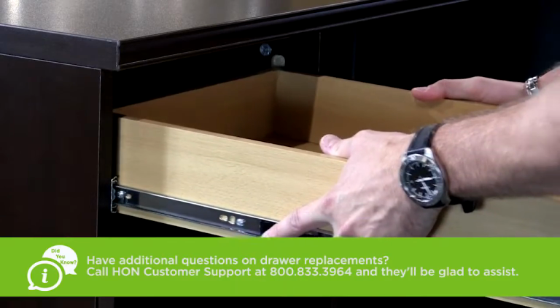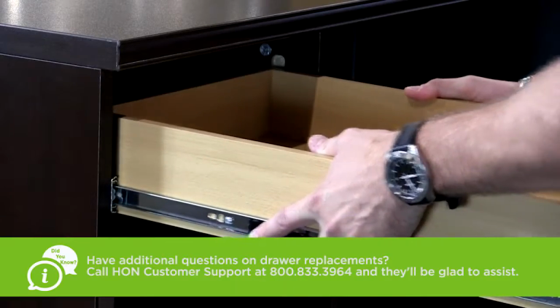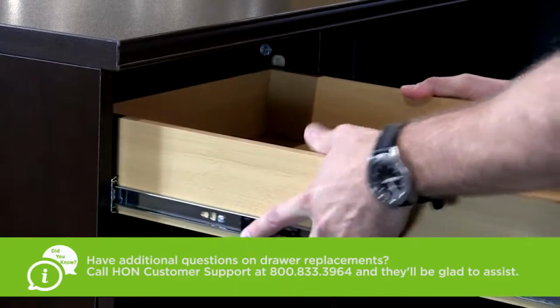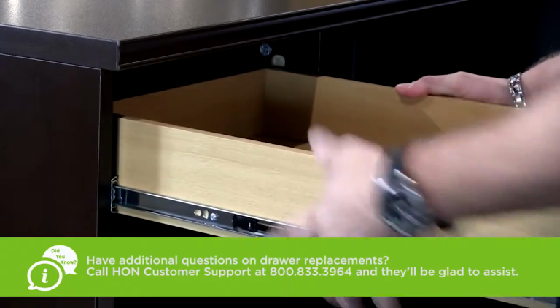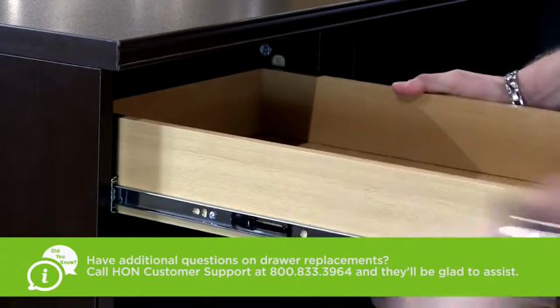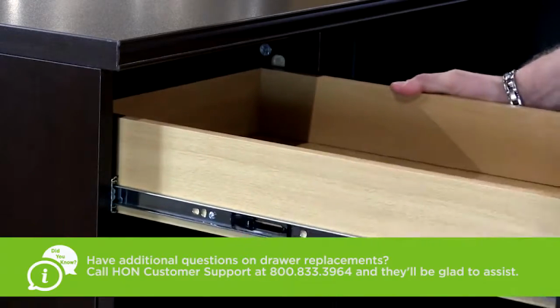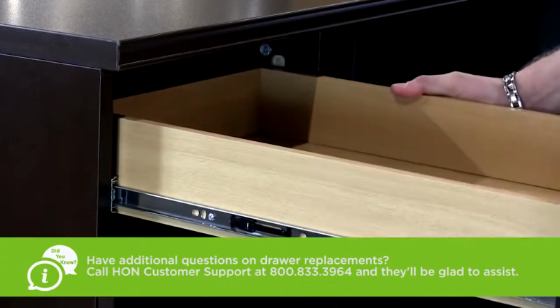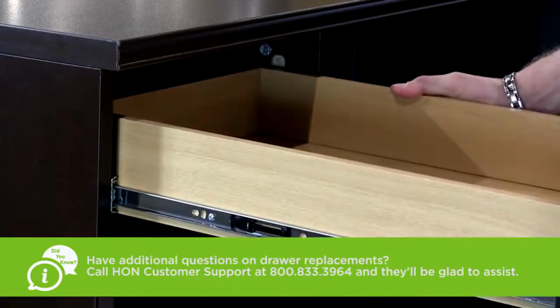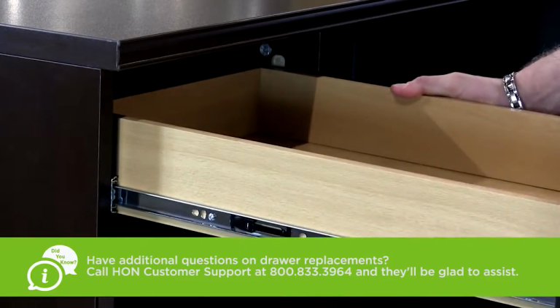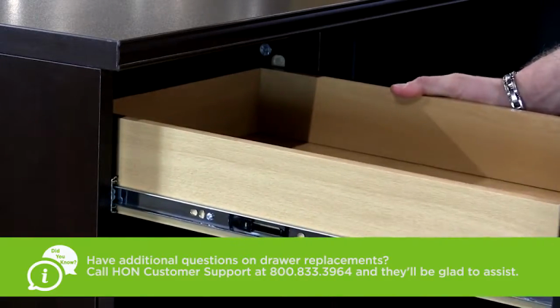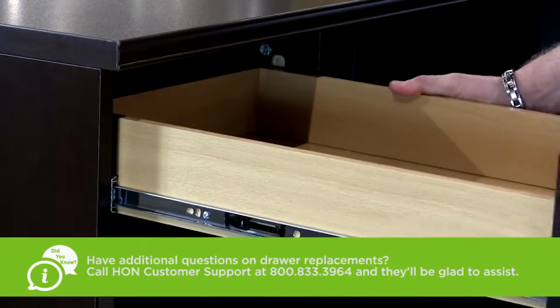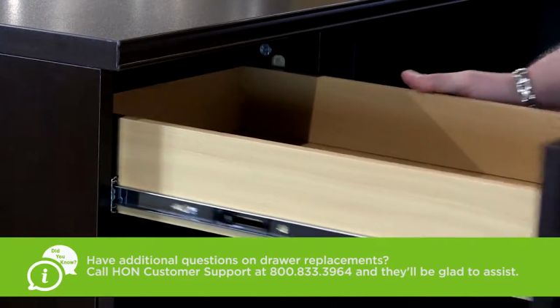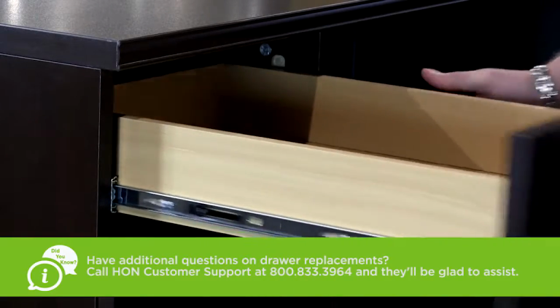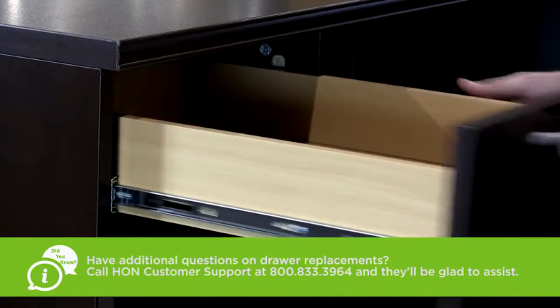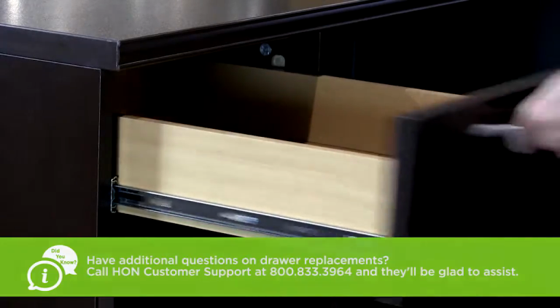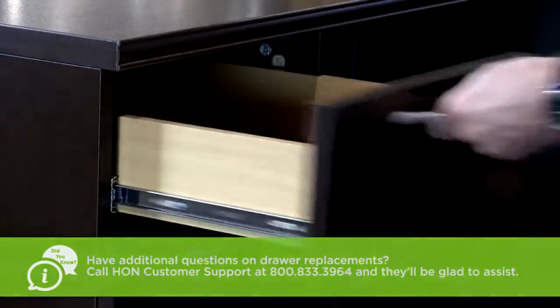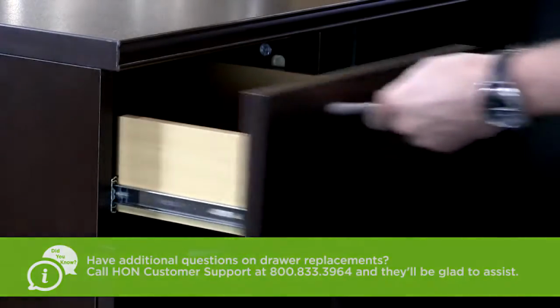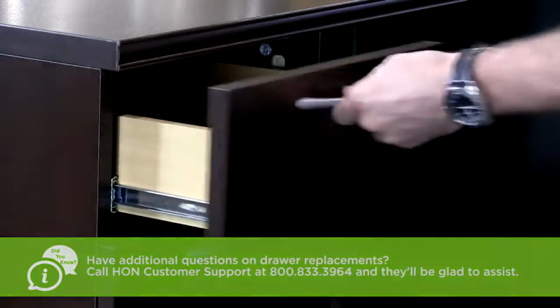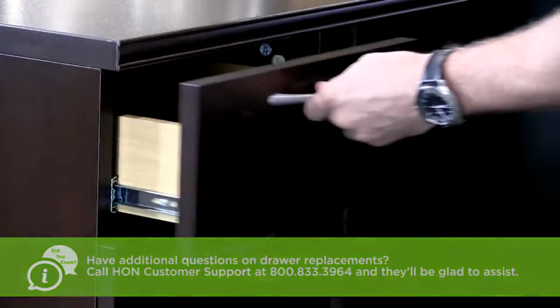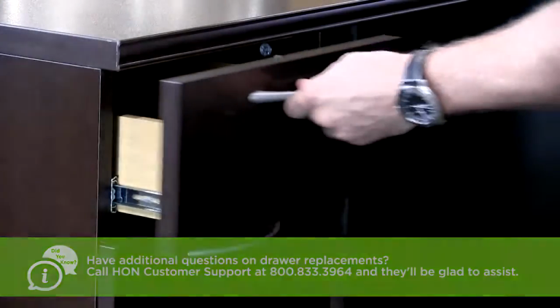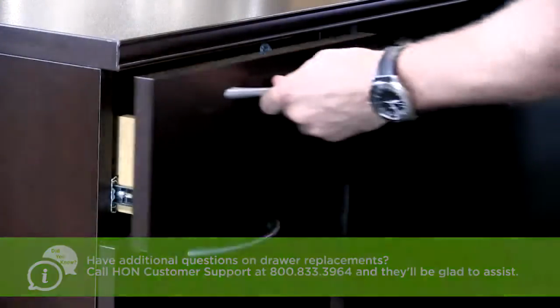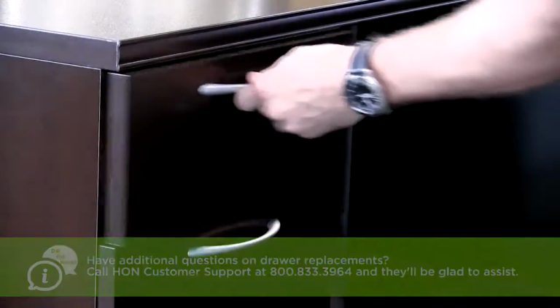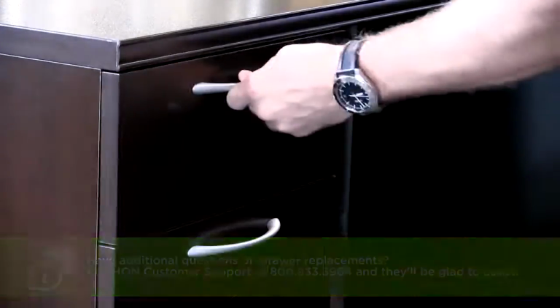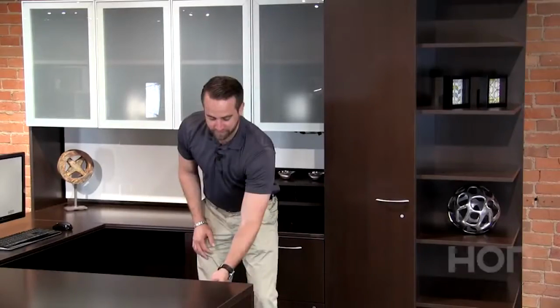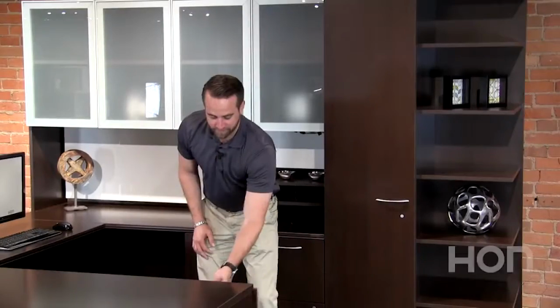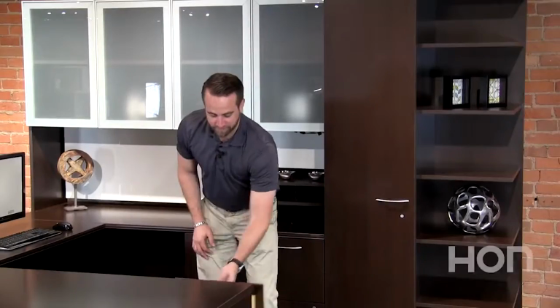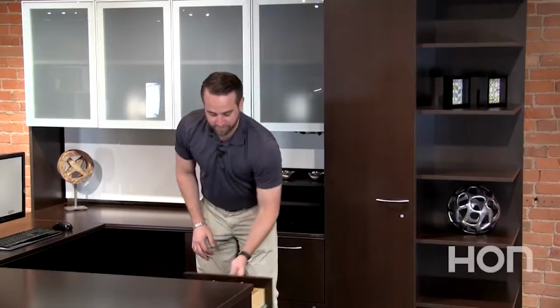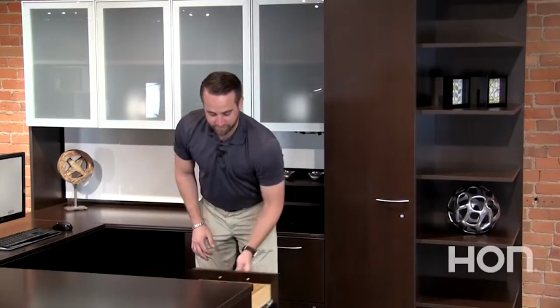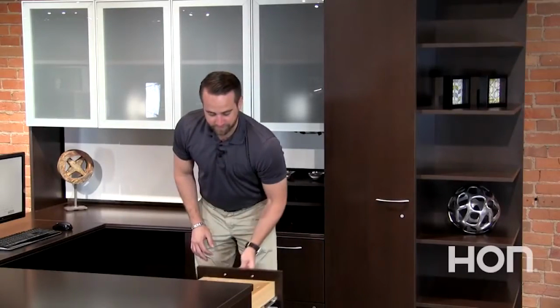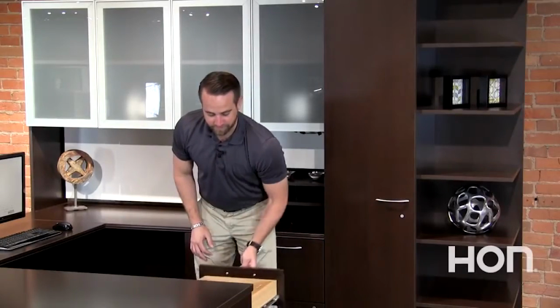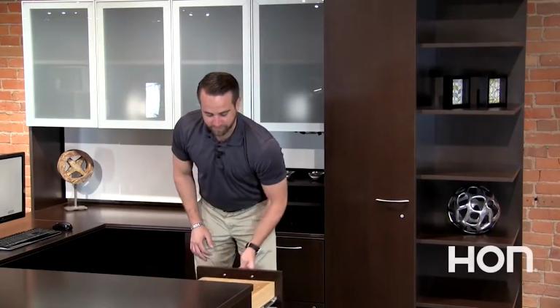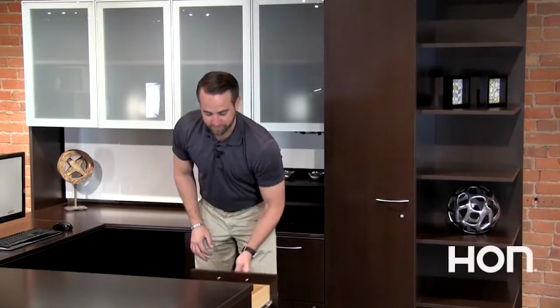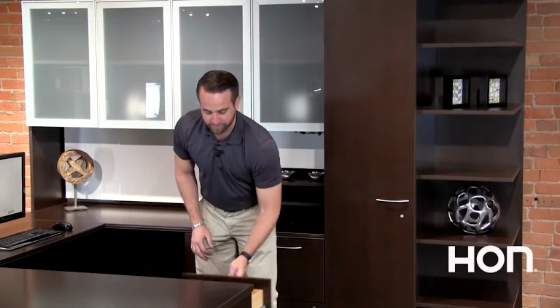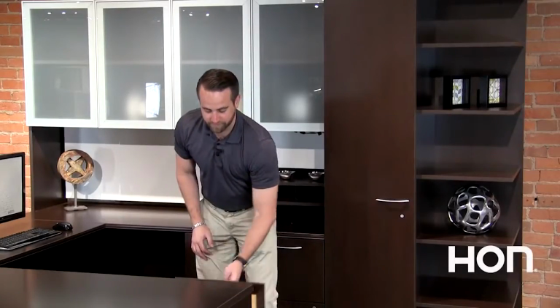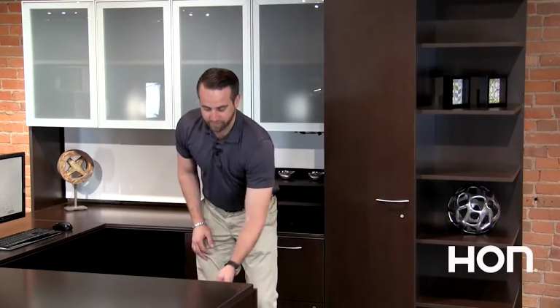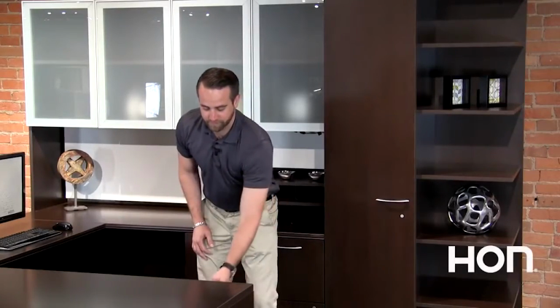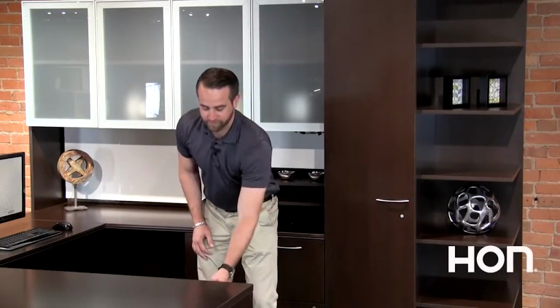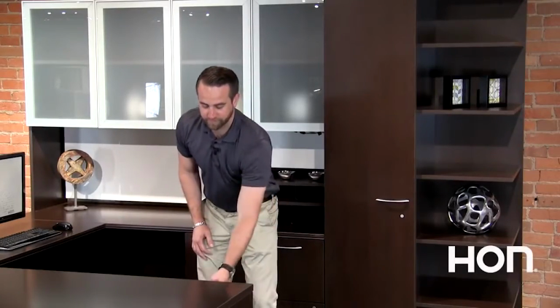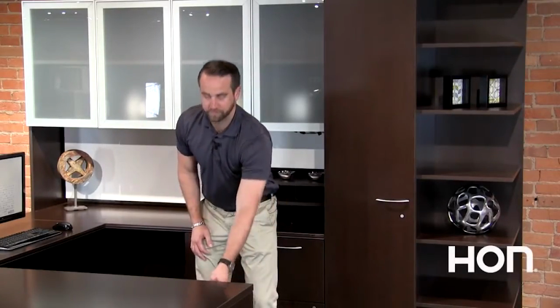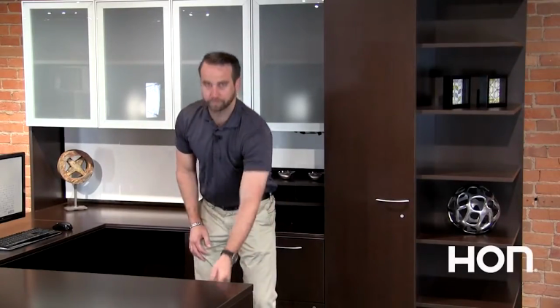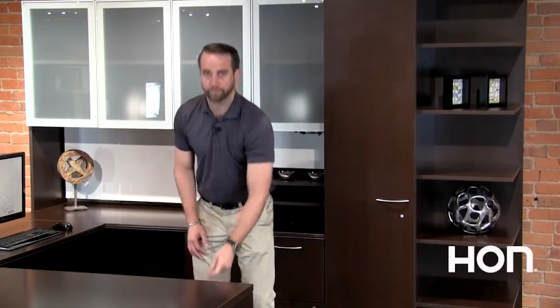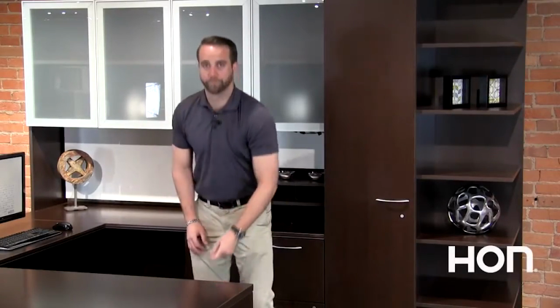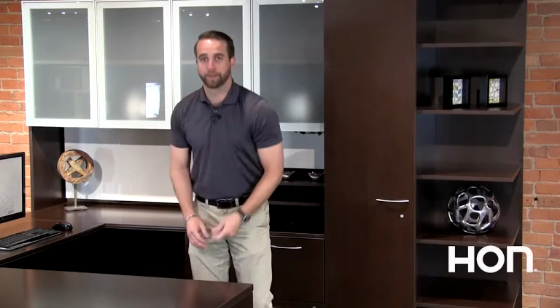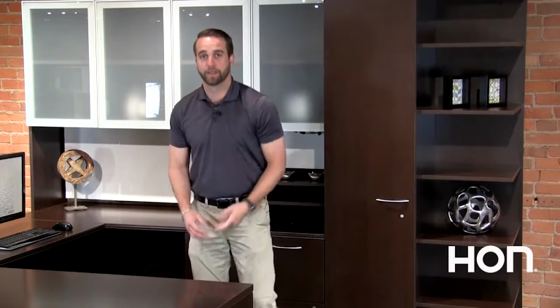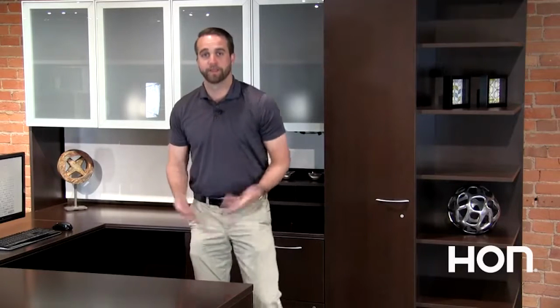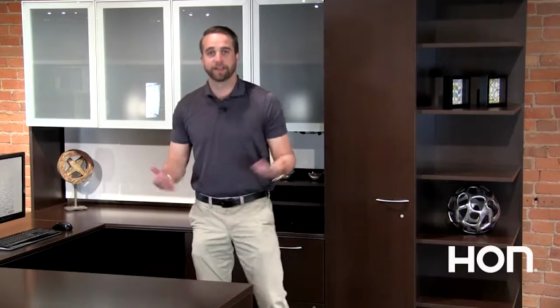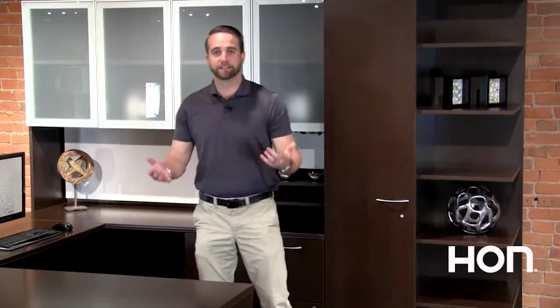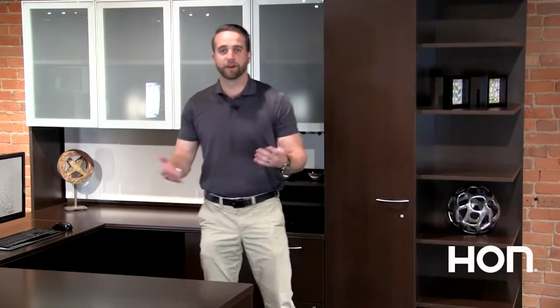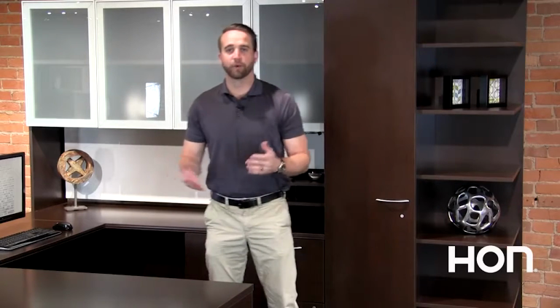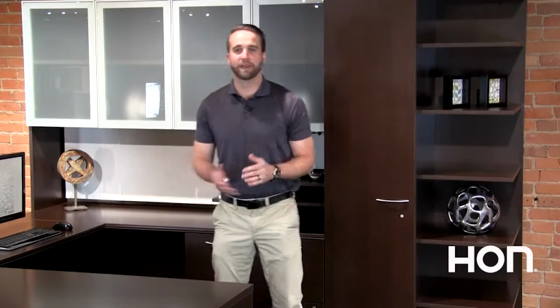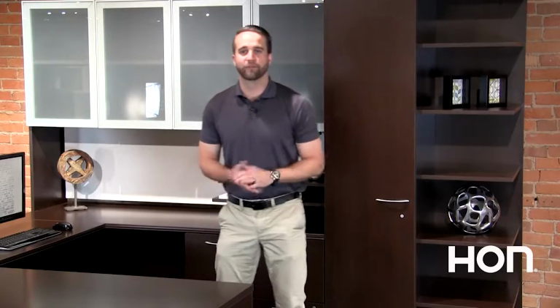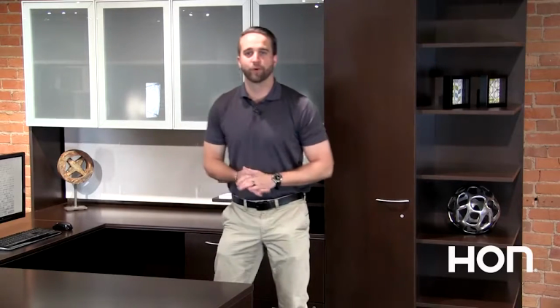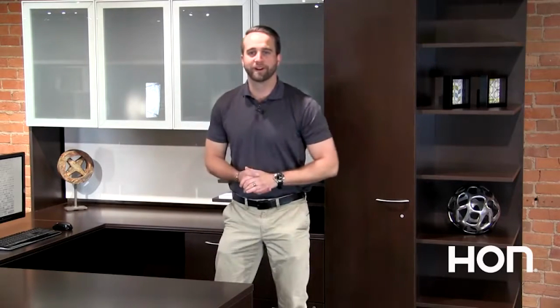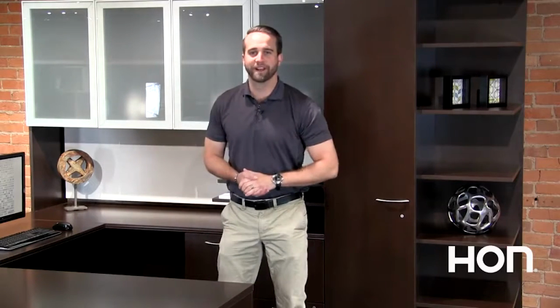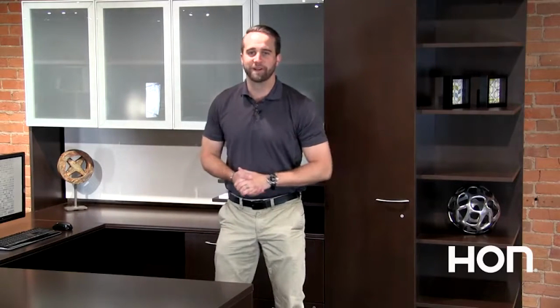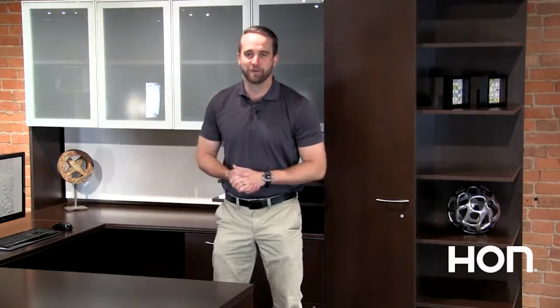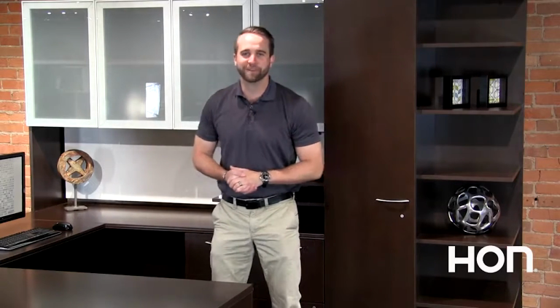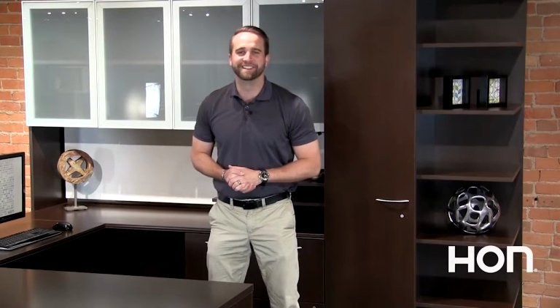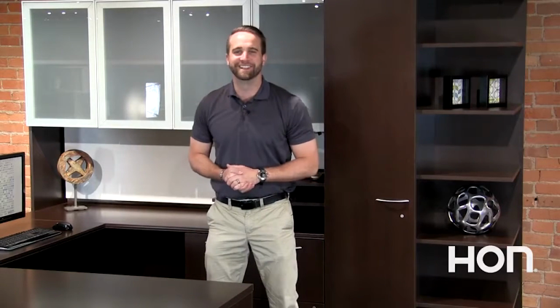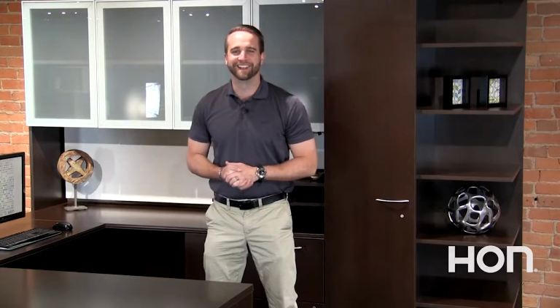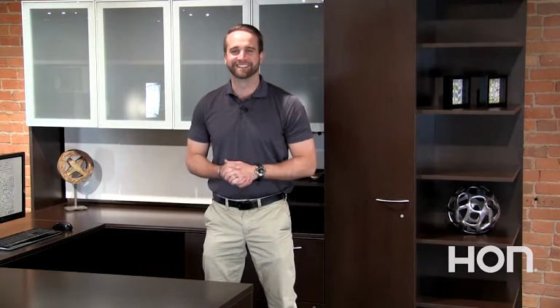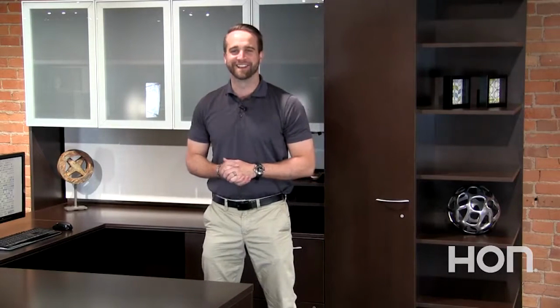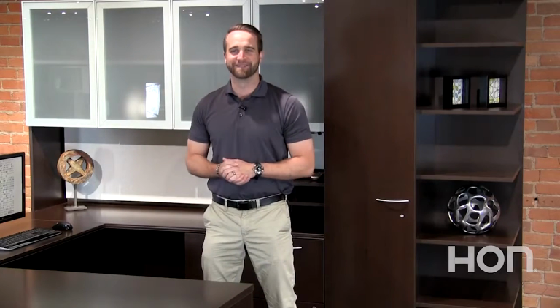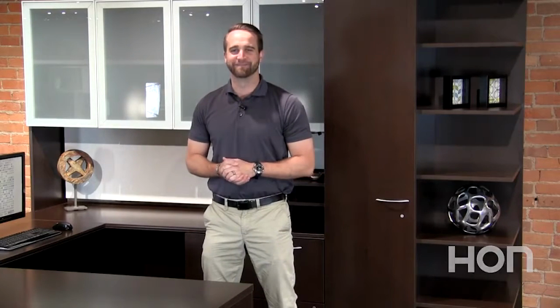Finally, cycle the drawer to make sure it's working correctly. That's all we have for you today. We'll see you next time.